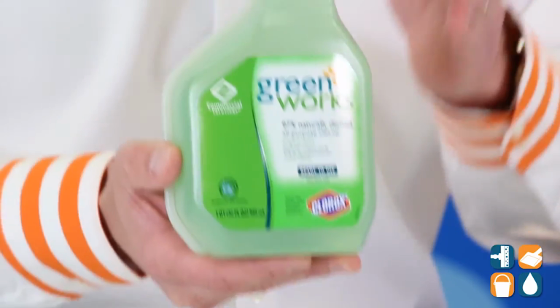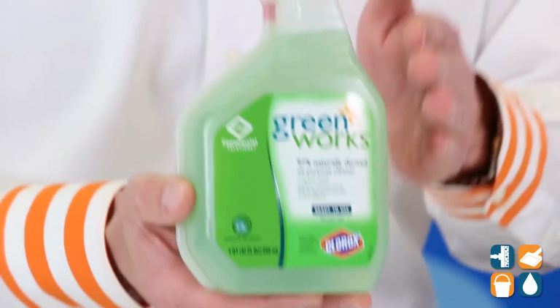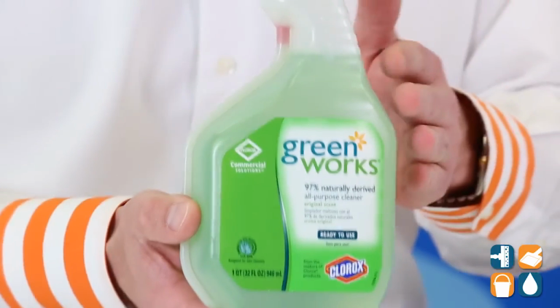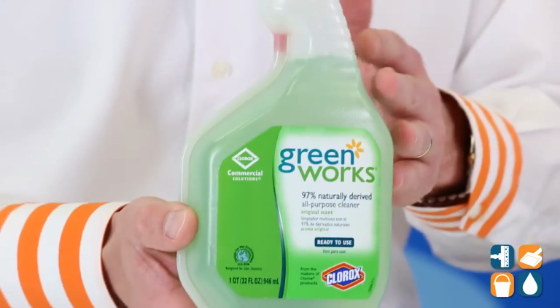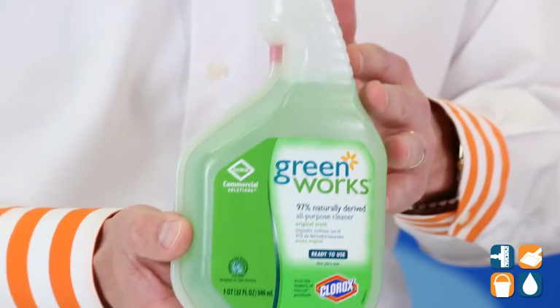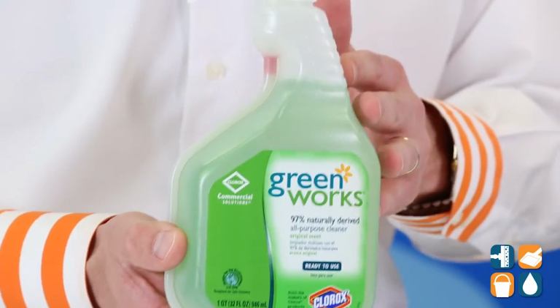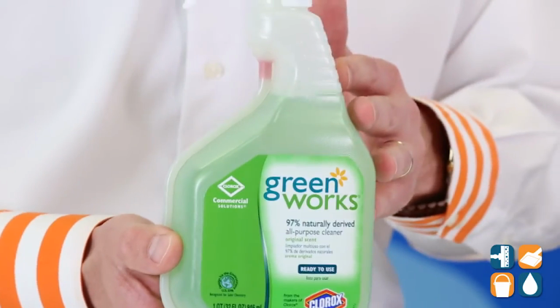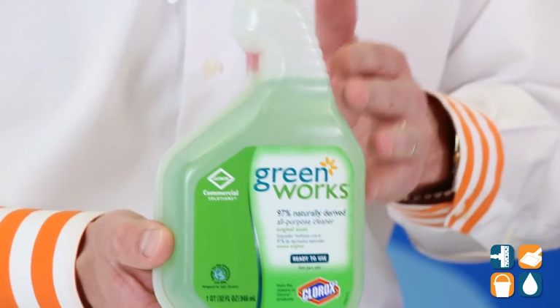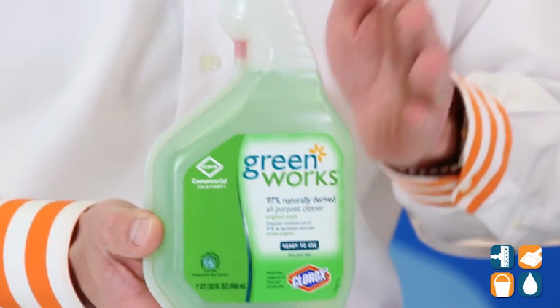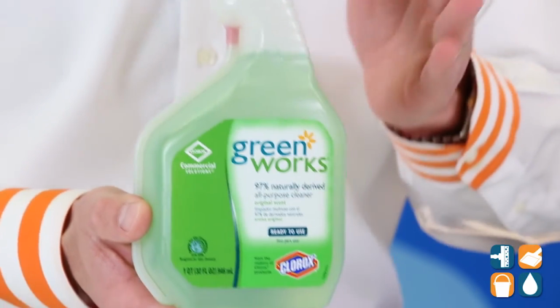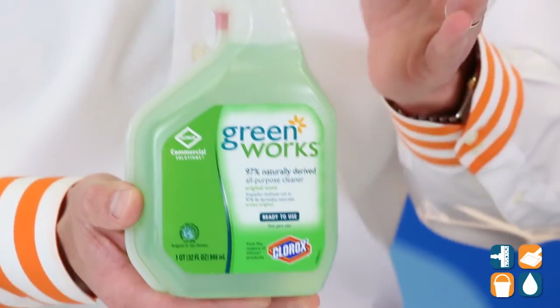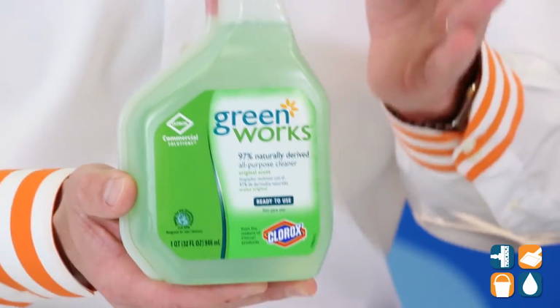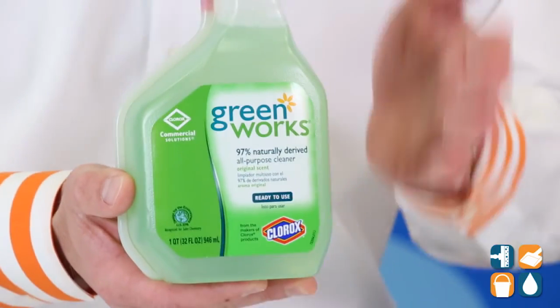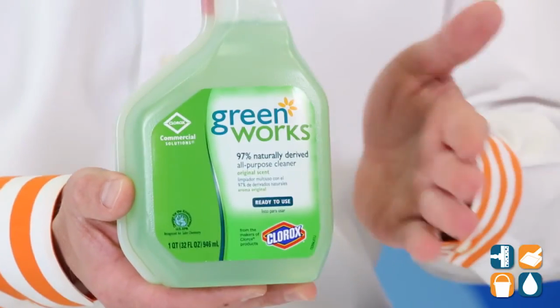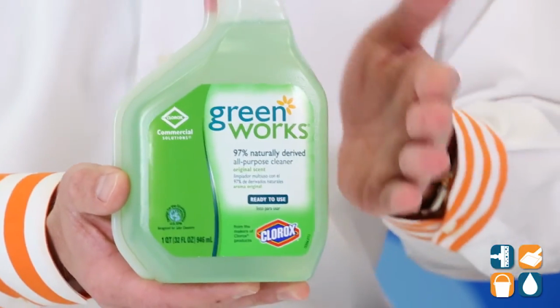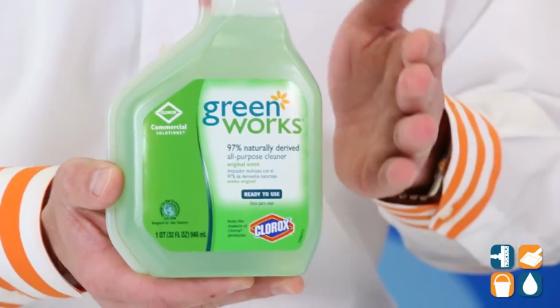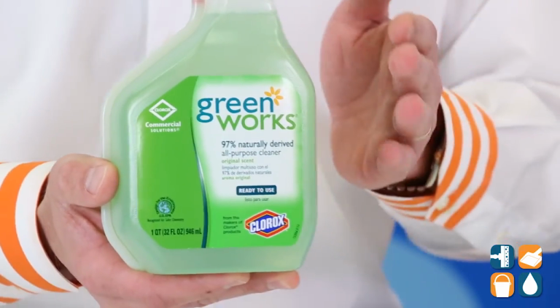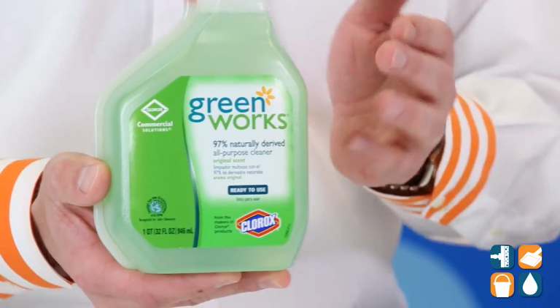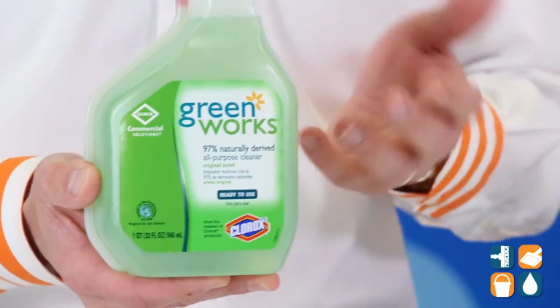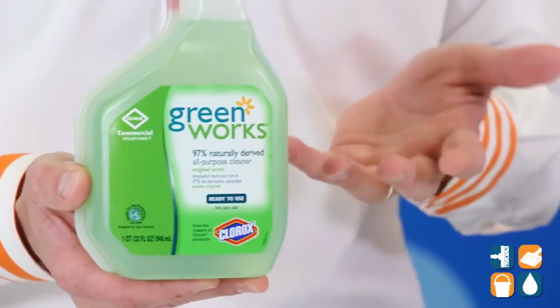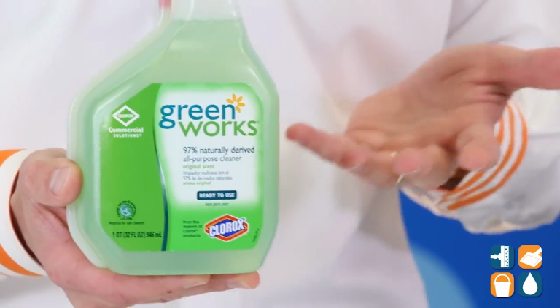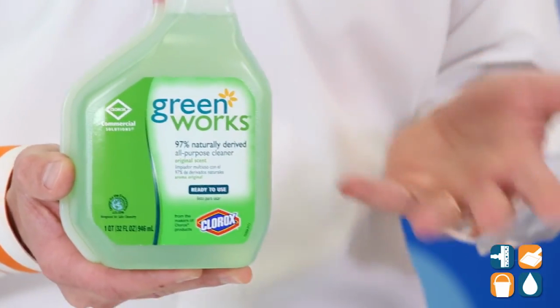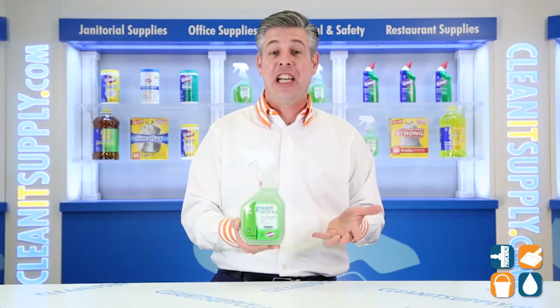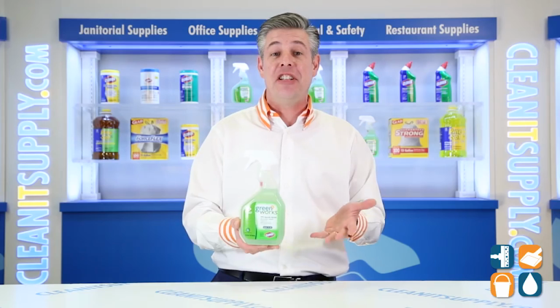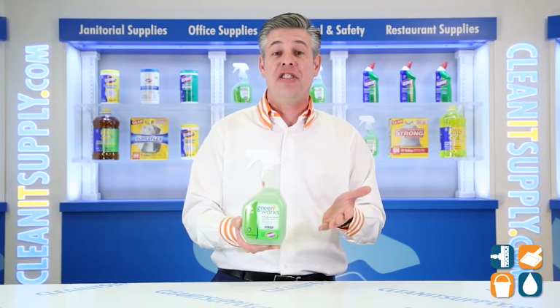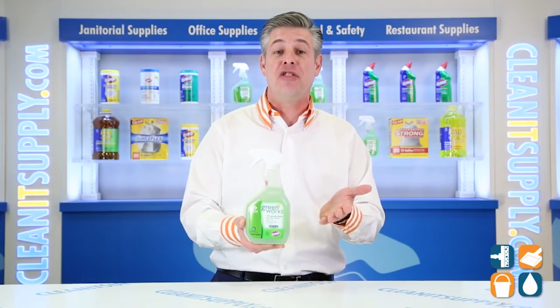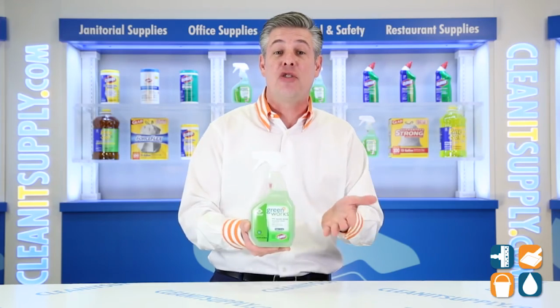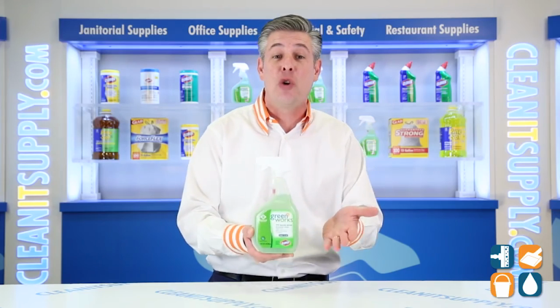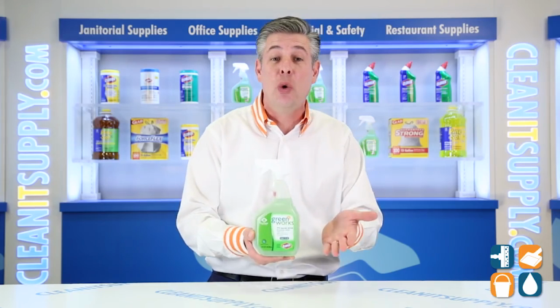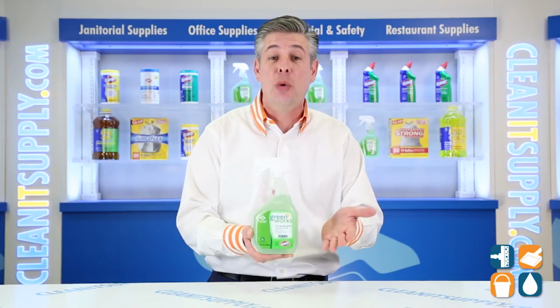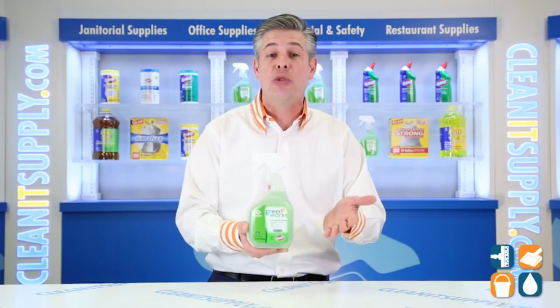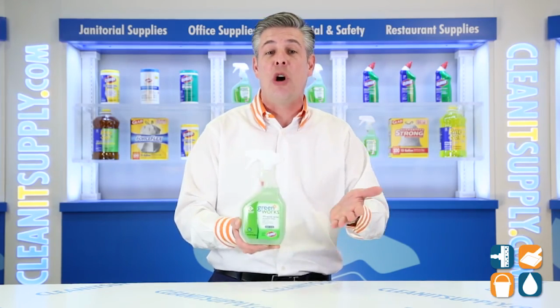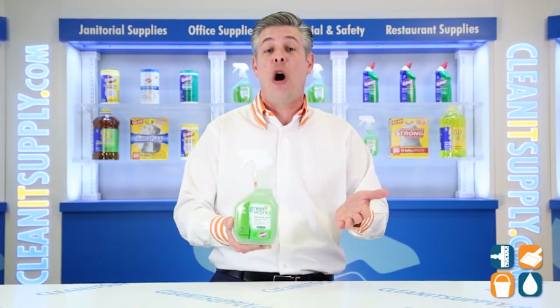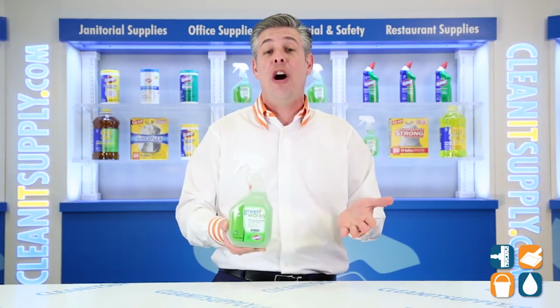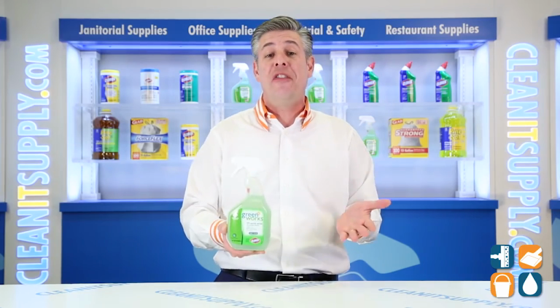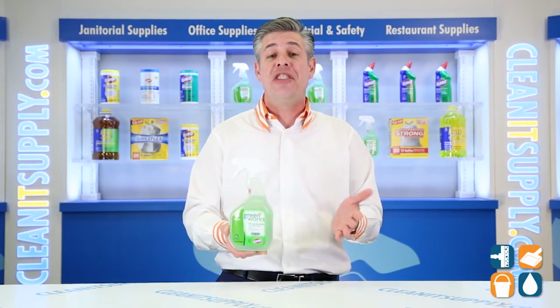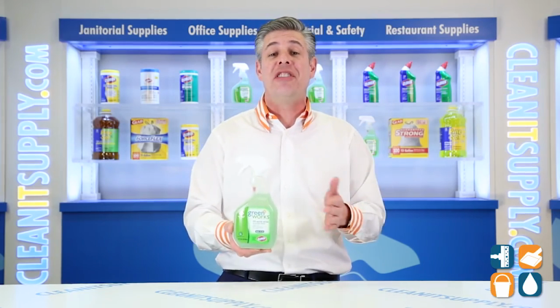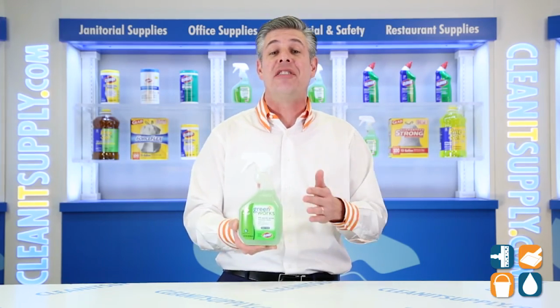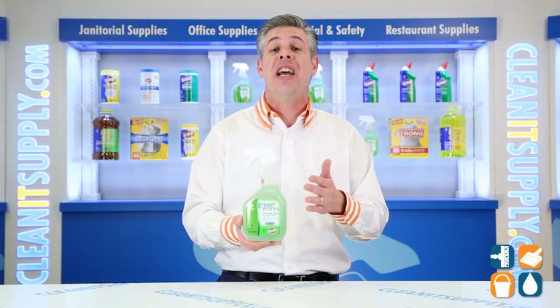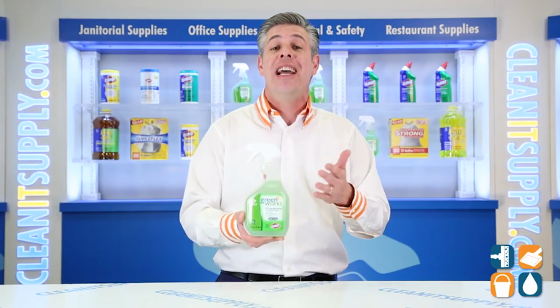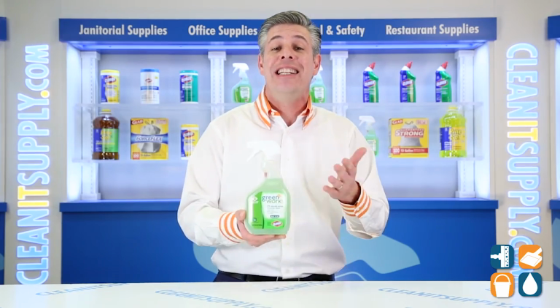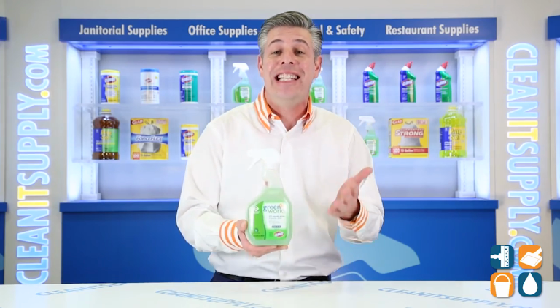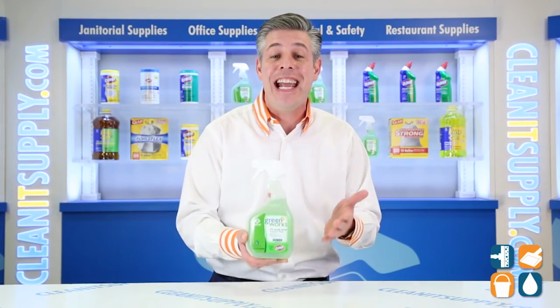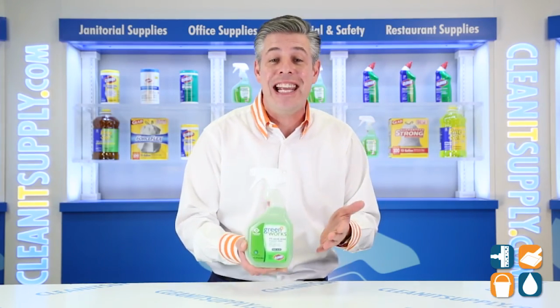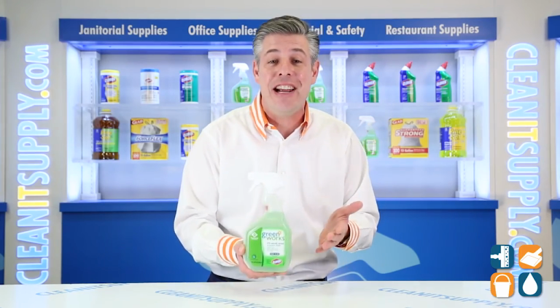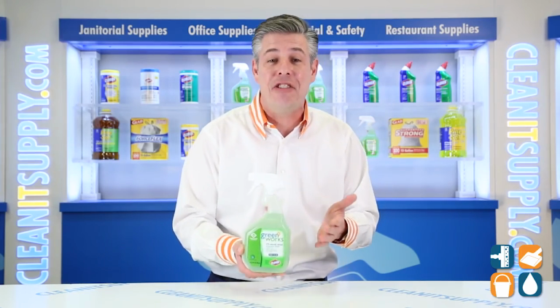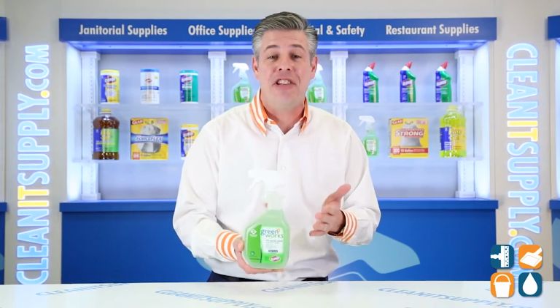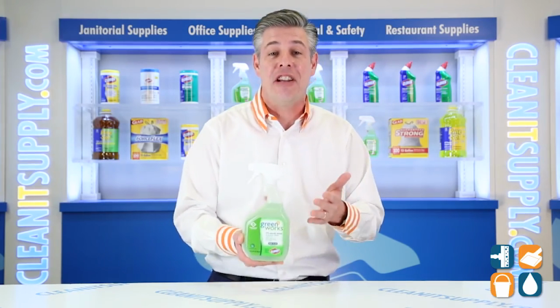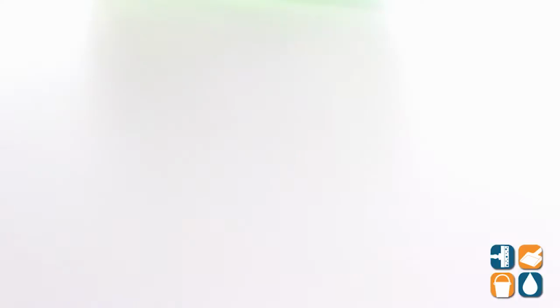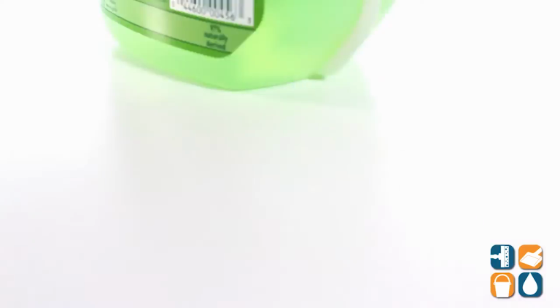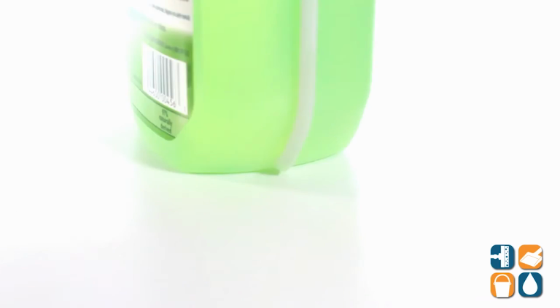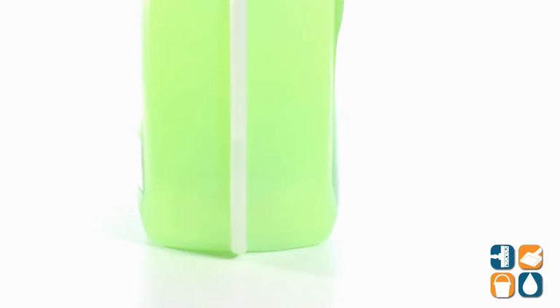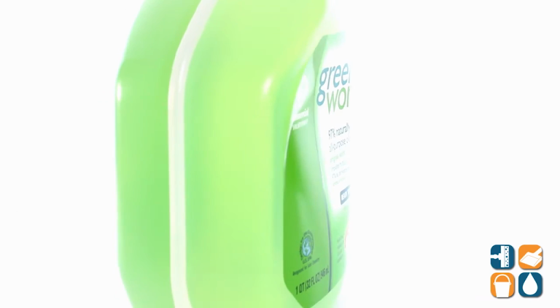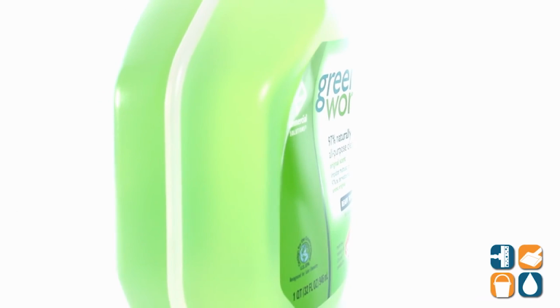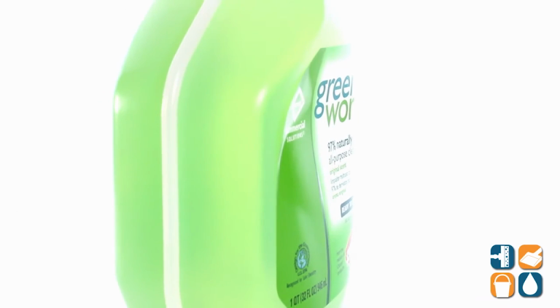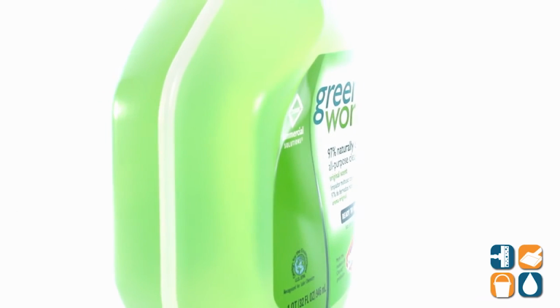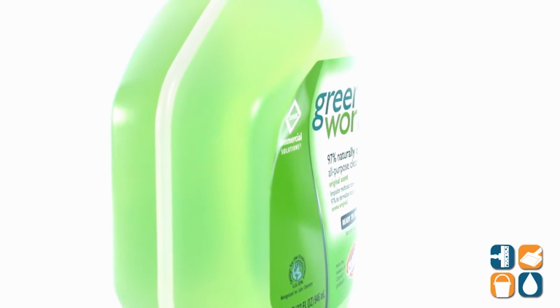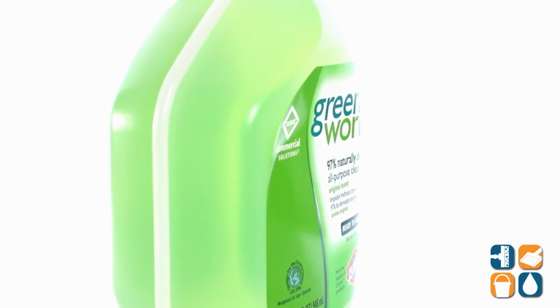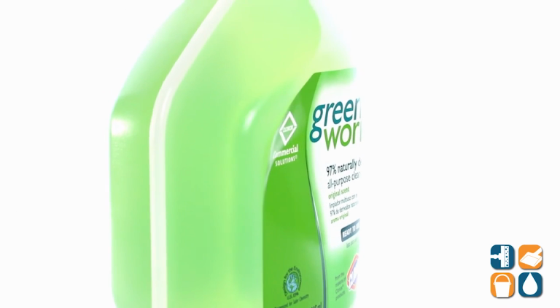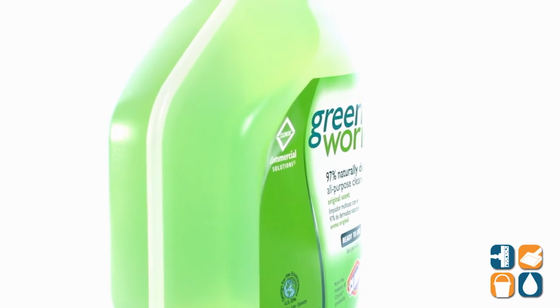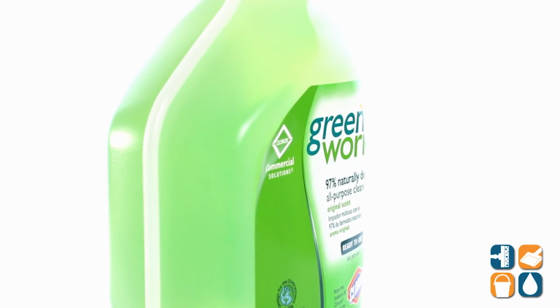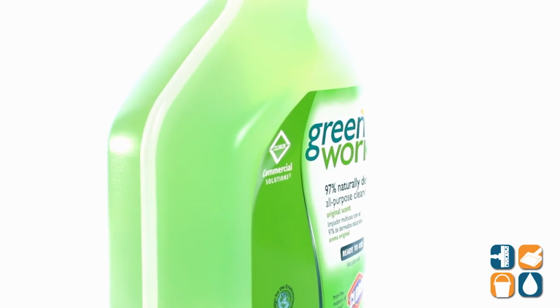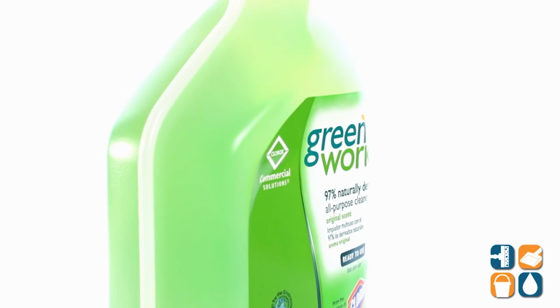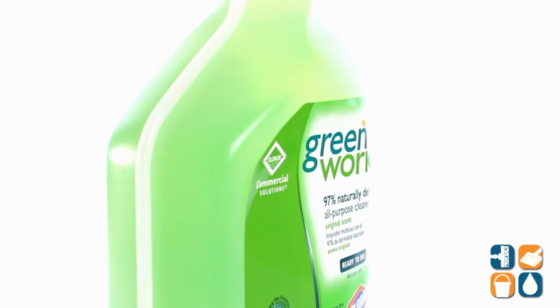This All-Purpose Cleaner is ideal for use in commercial kitchens, schools, offices, day care centers, and other business facilities.